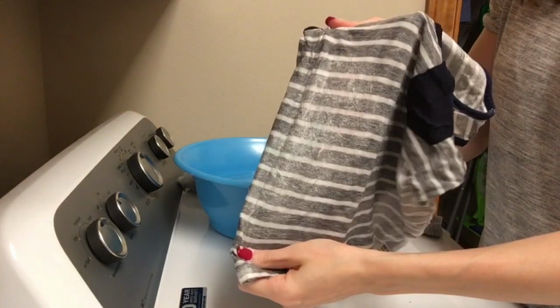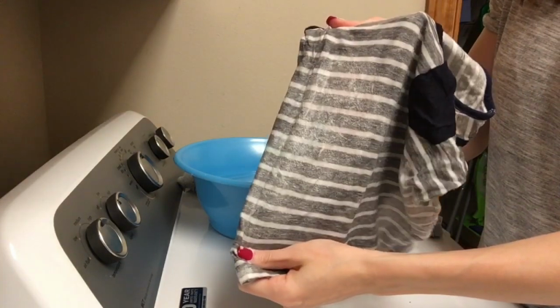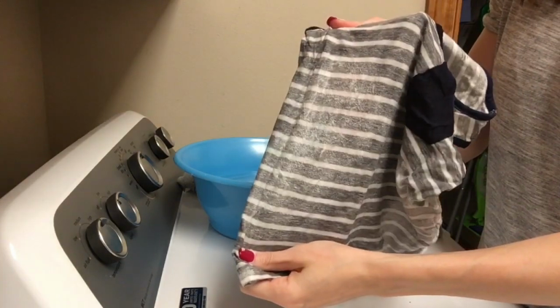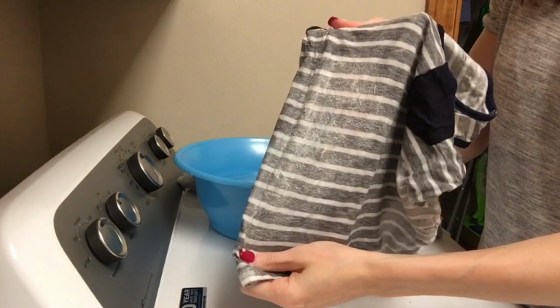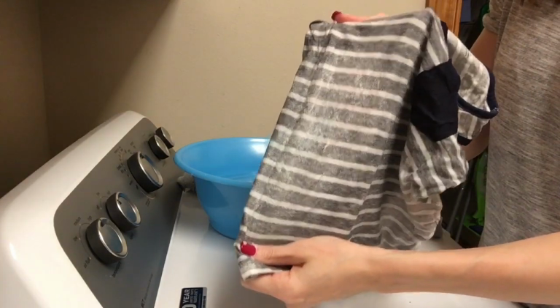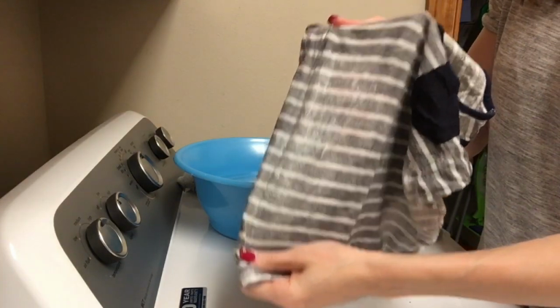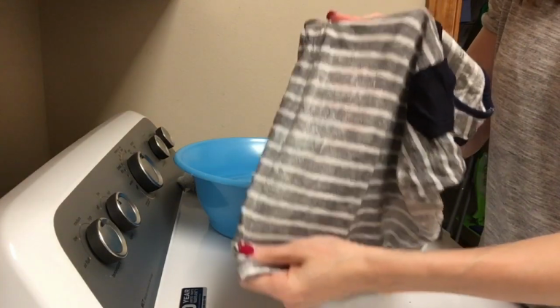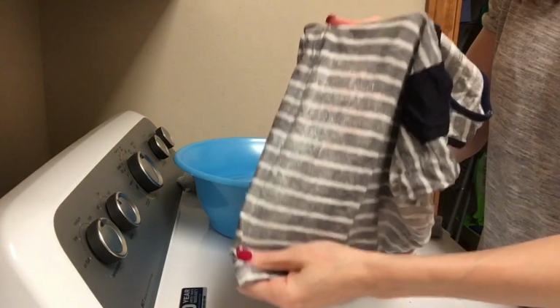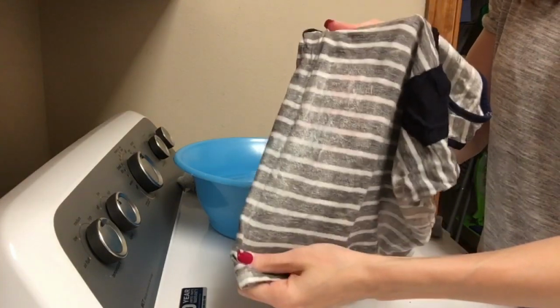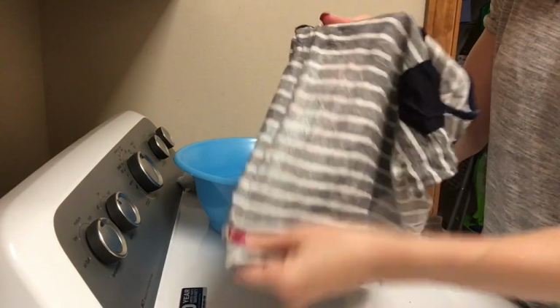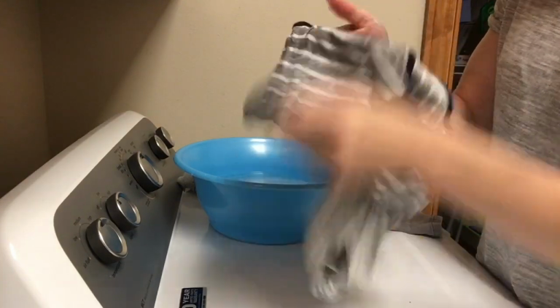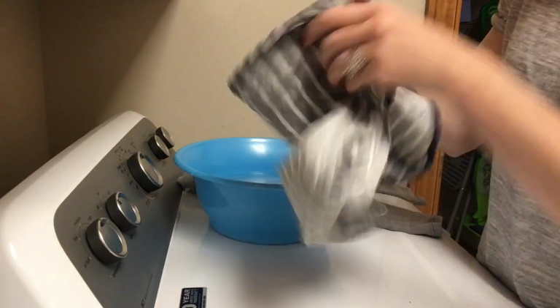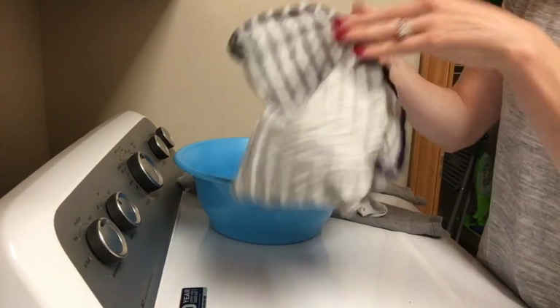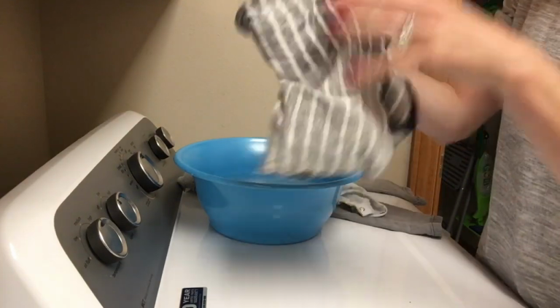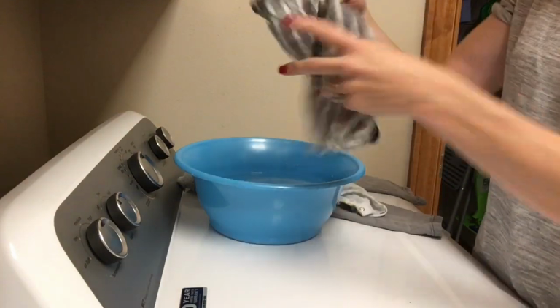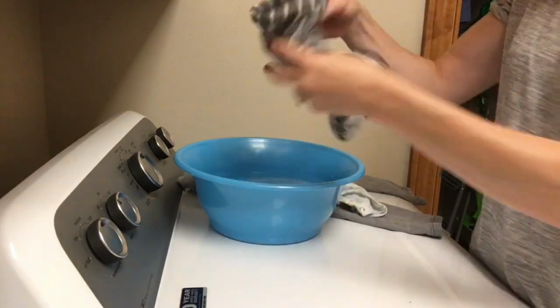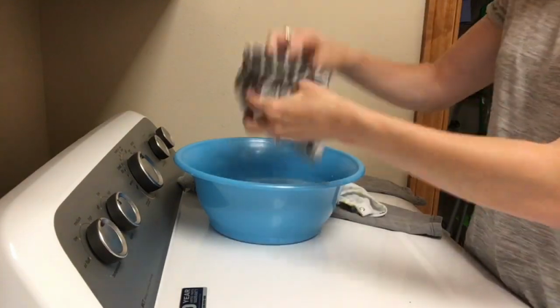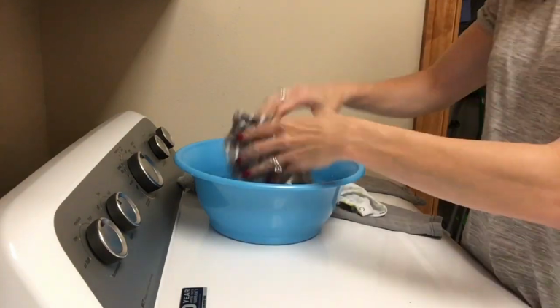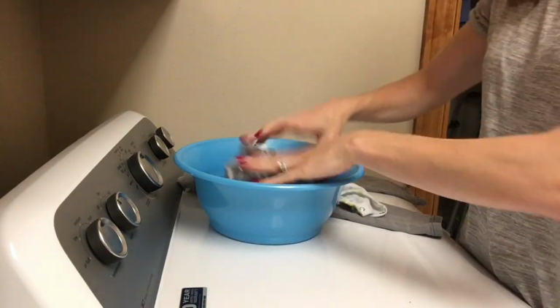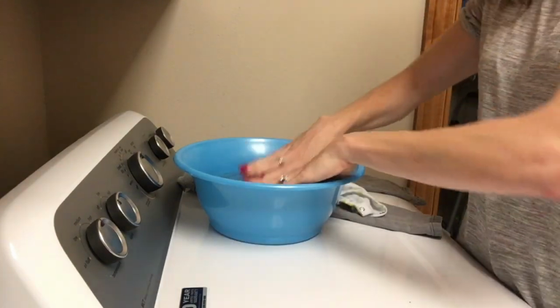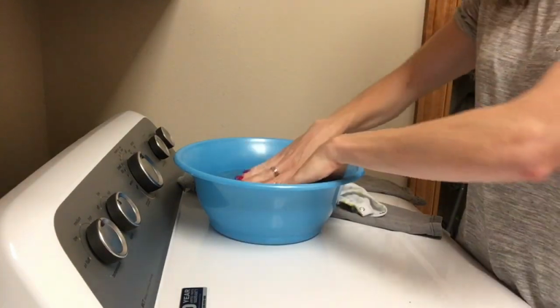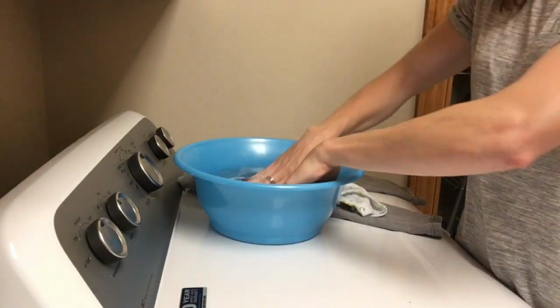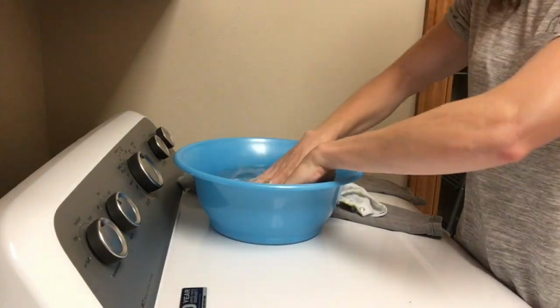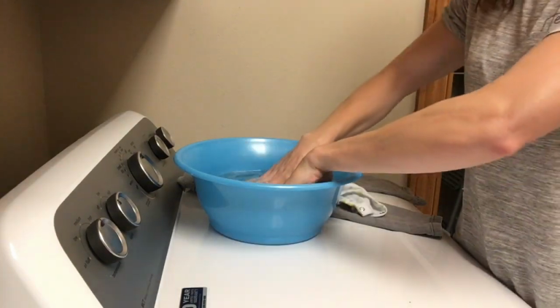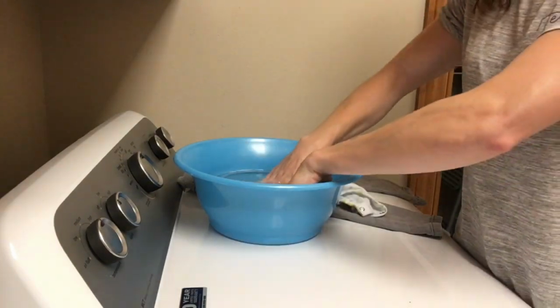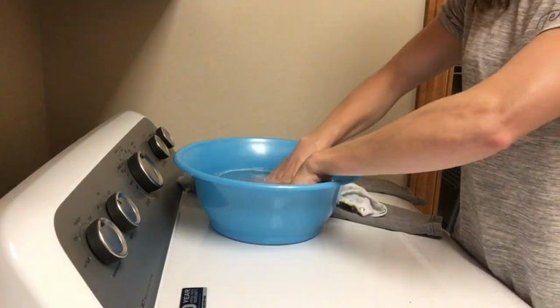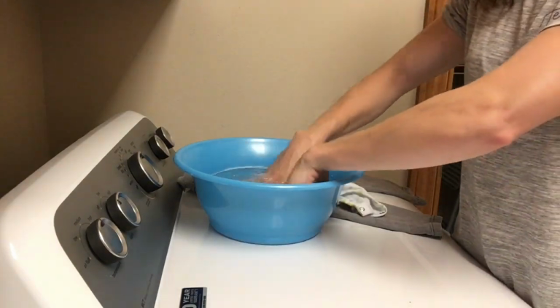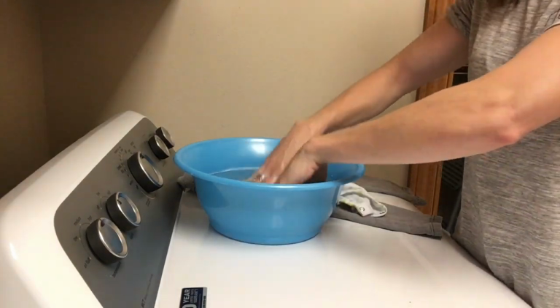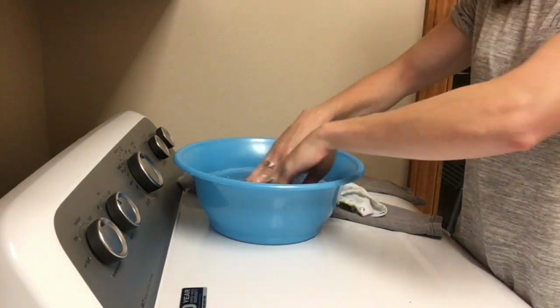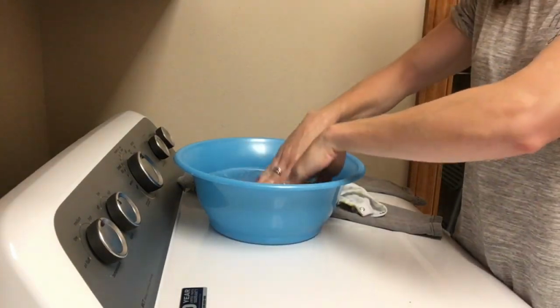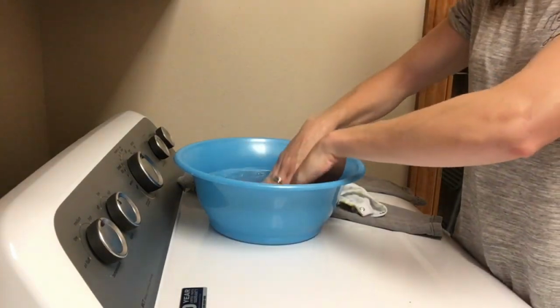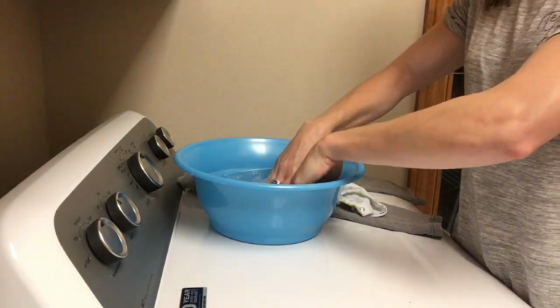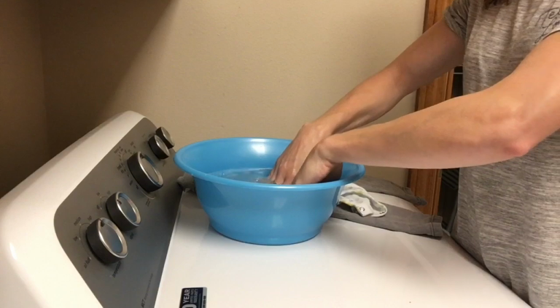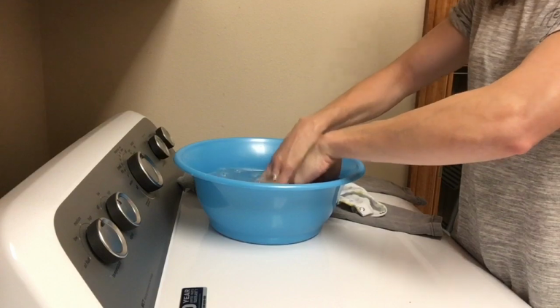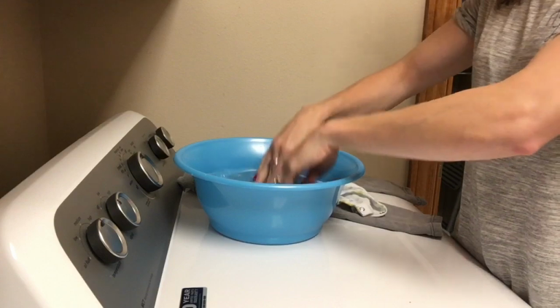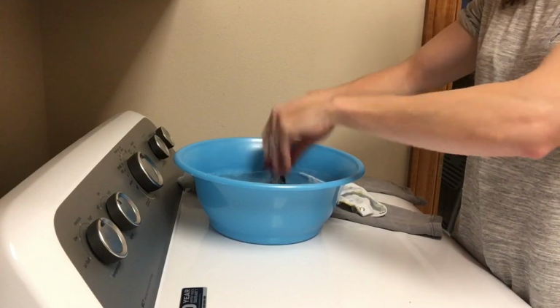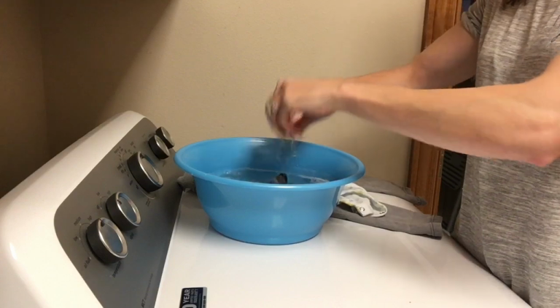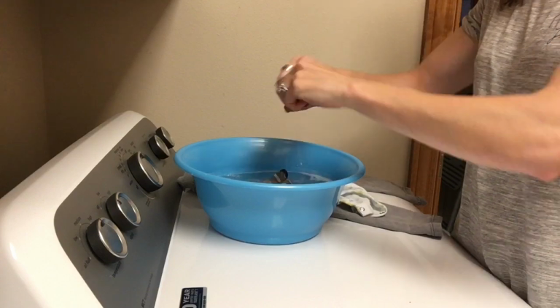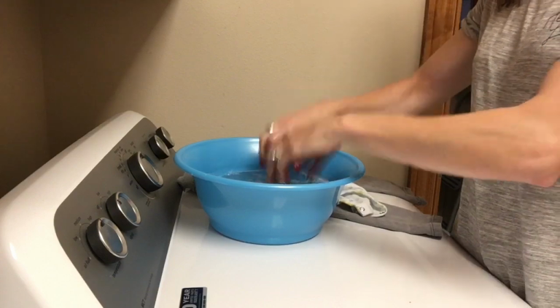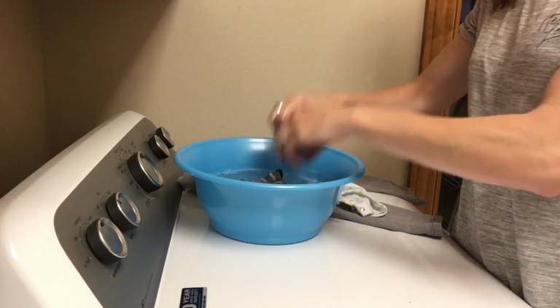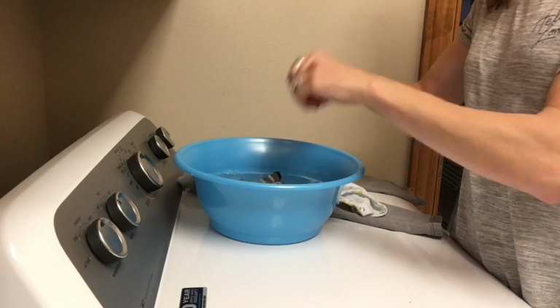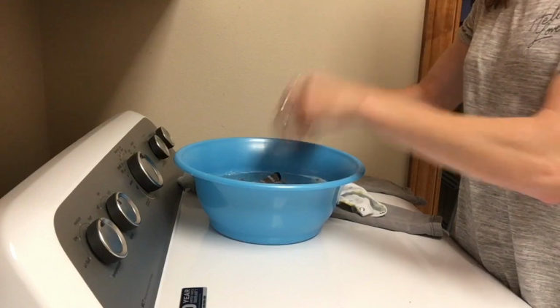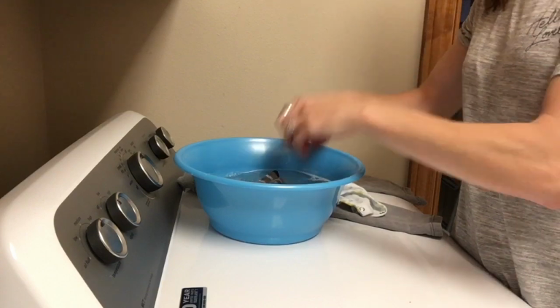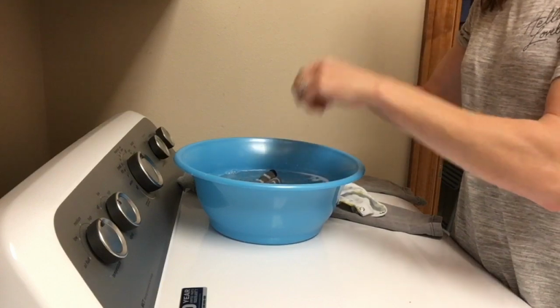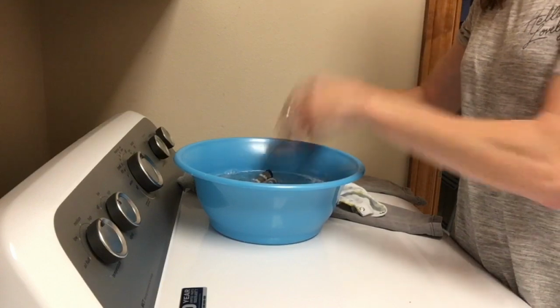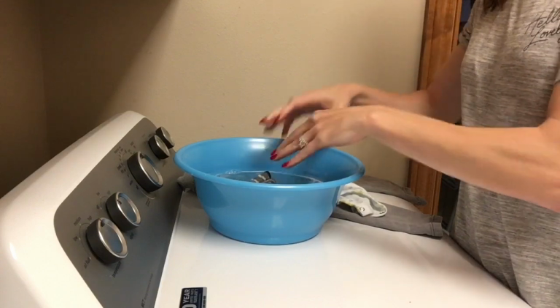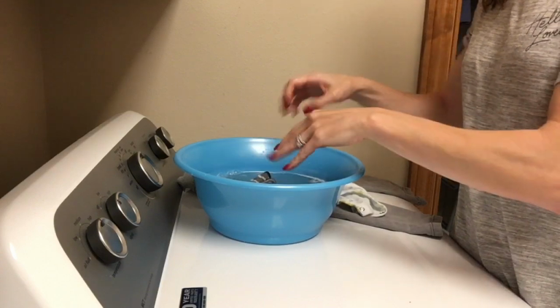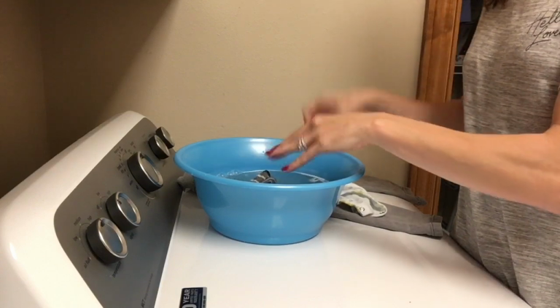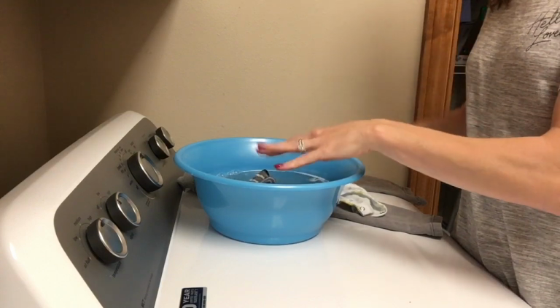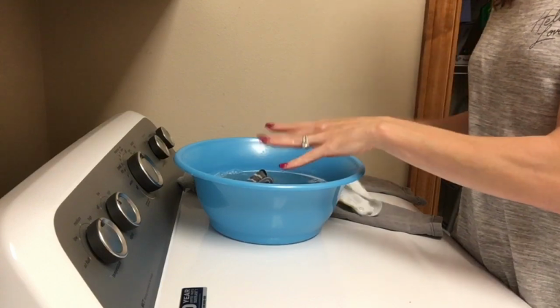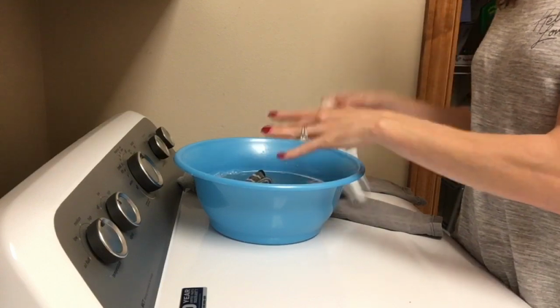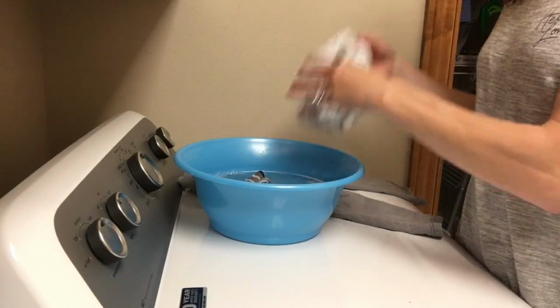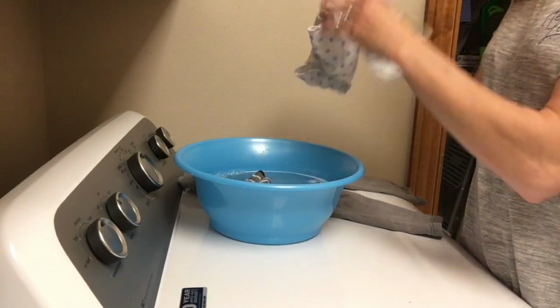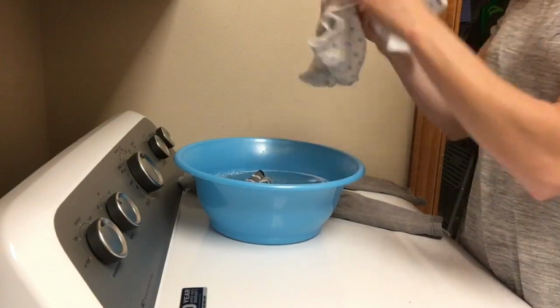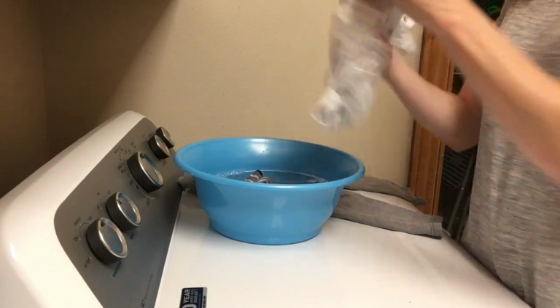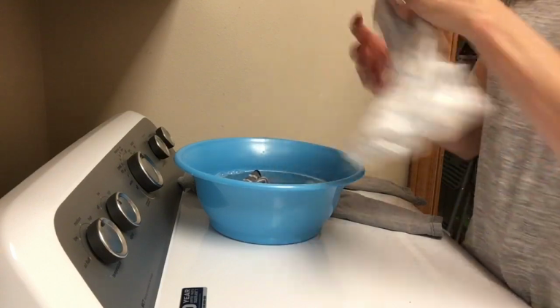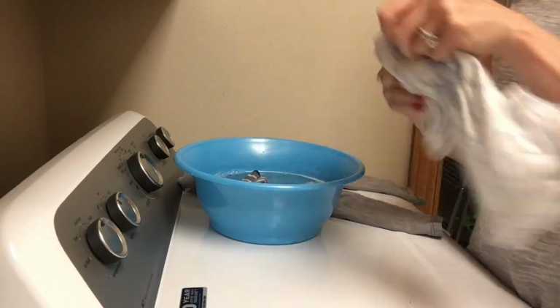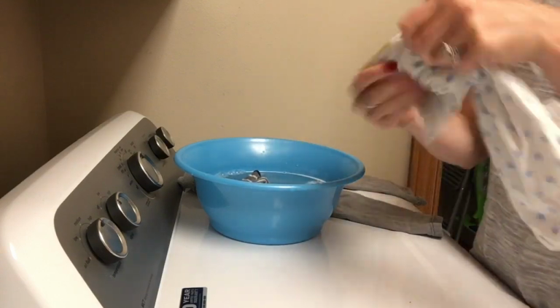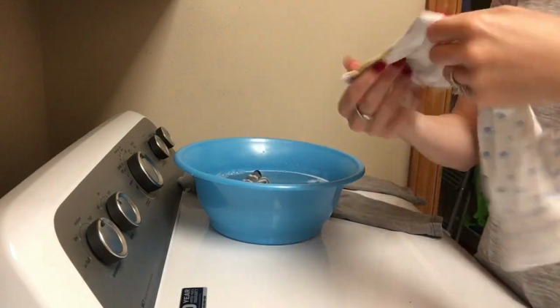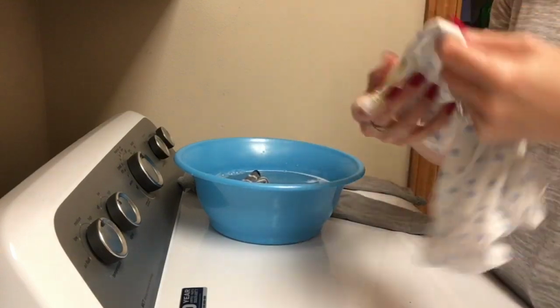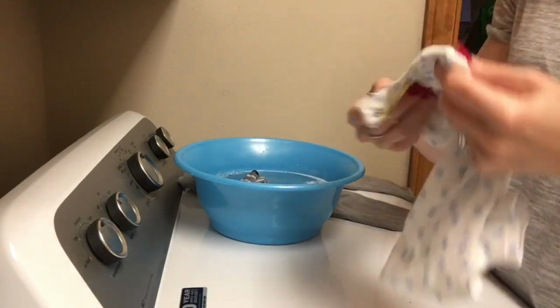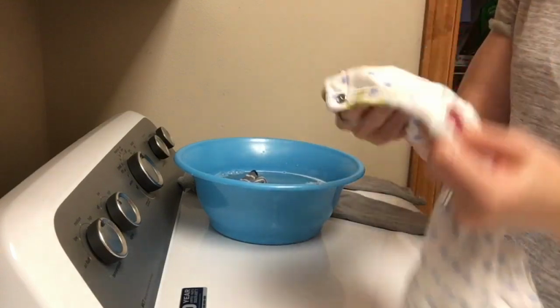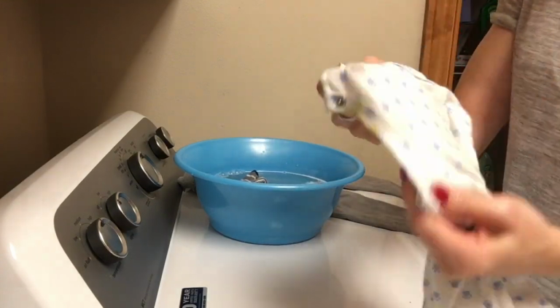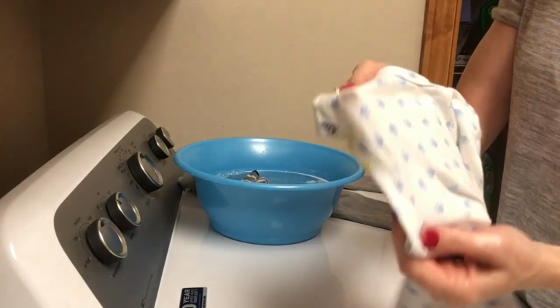Alright, and there we go. You will still see the stain there, but go ahead and put the entire article of clothing right there in the bath.